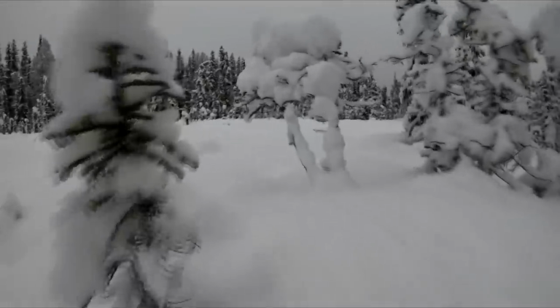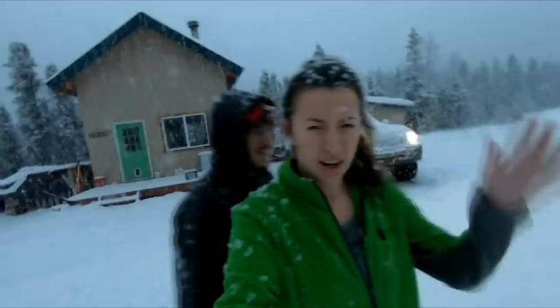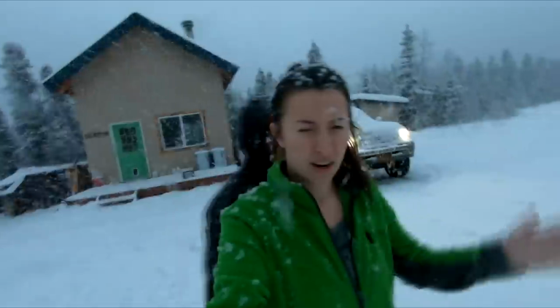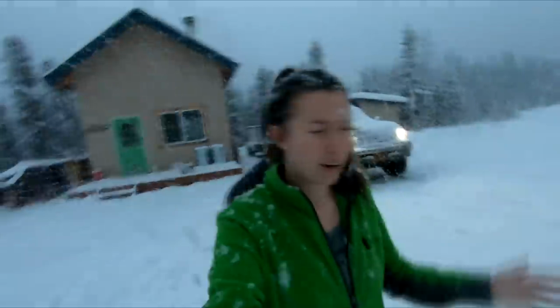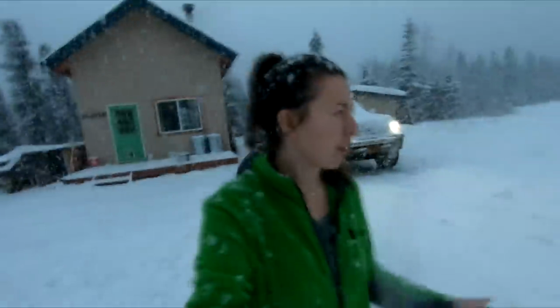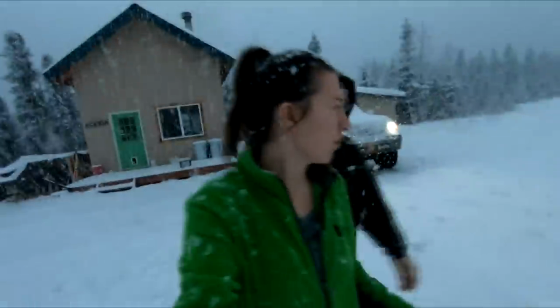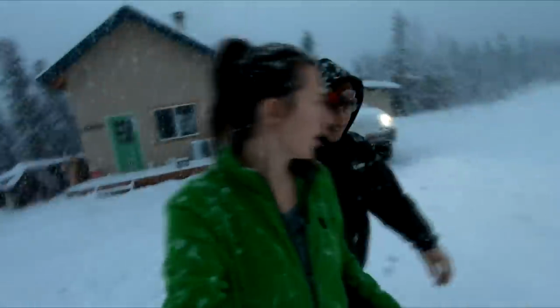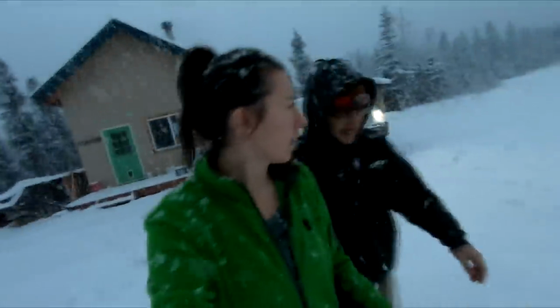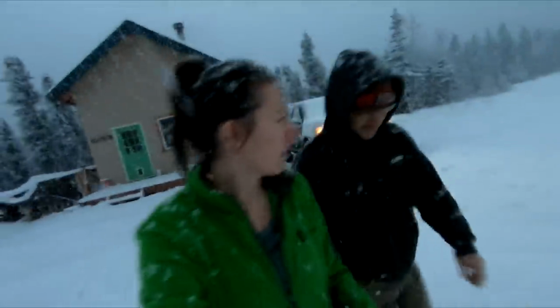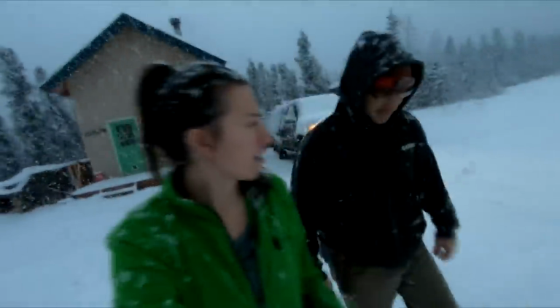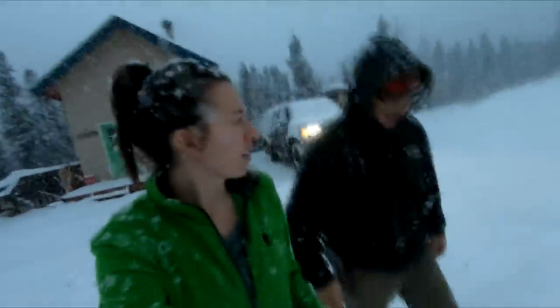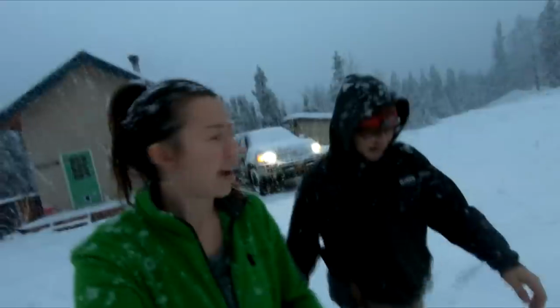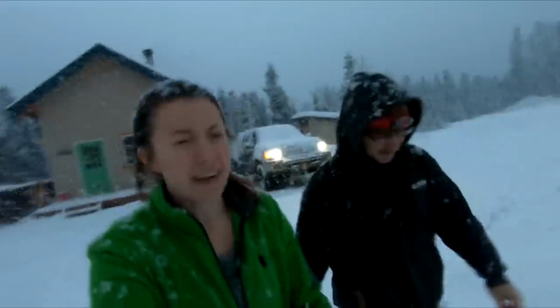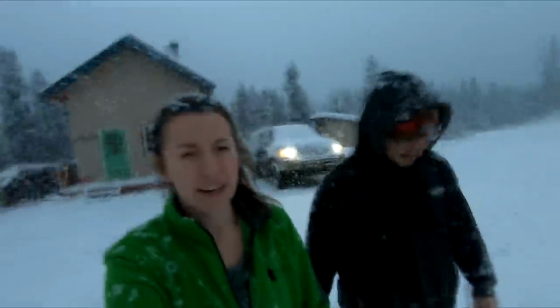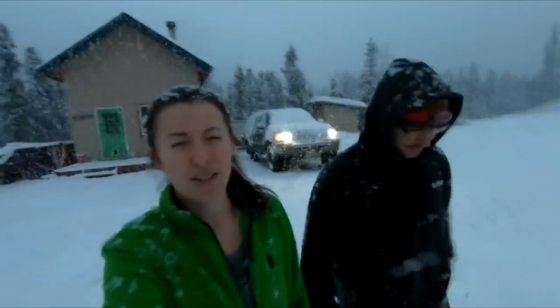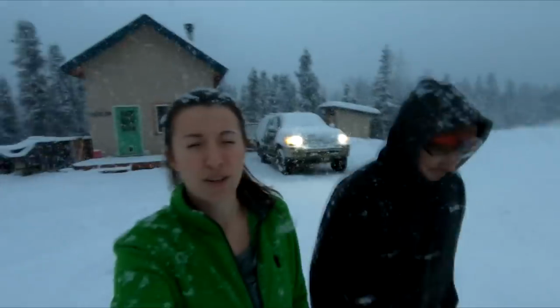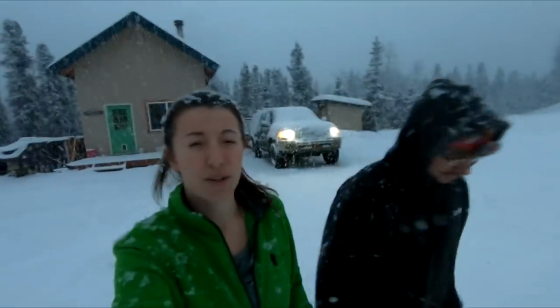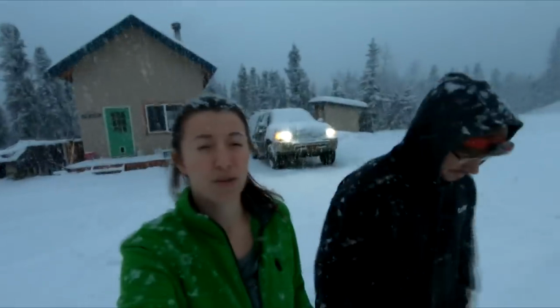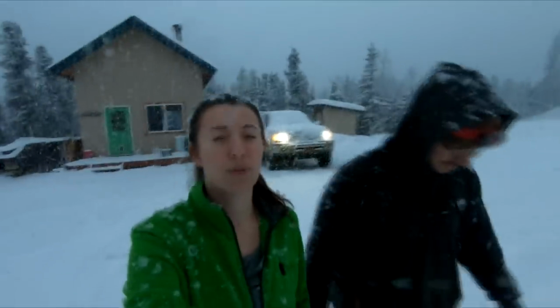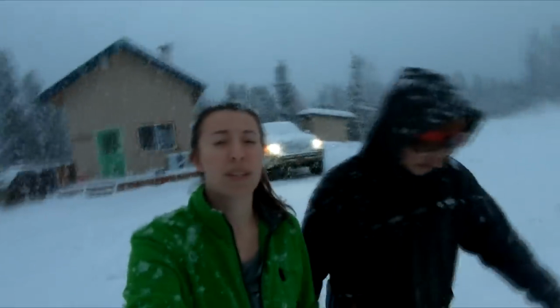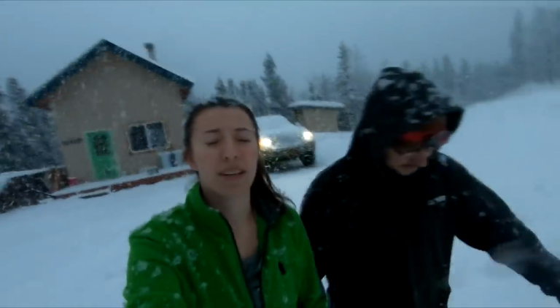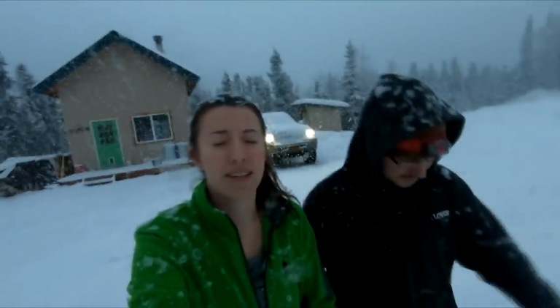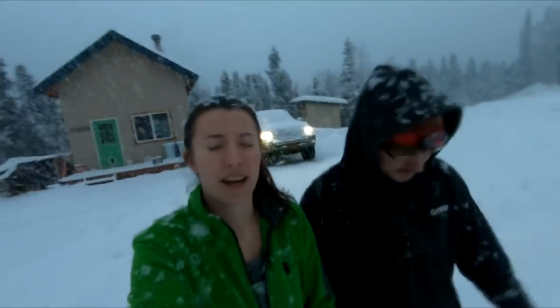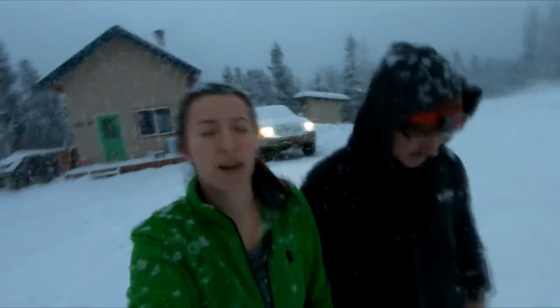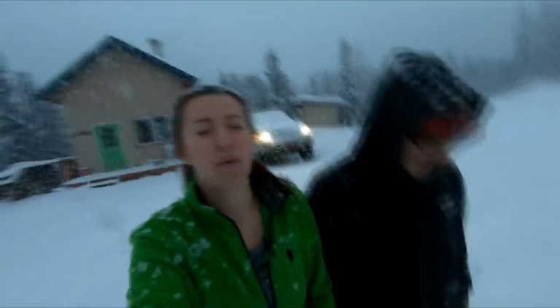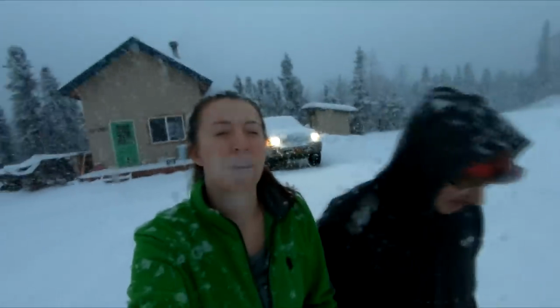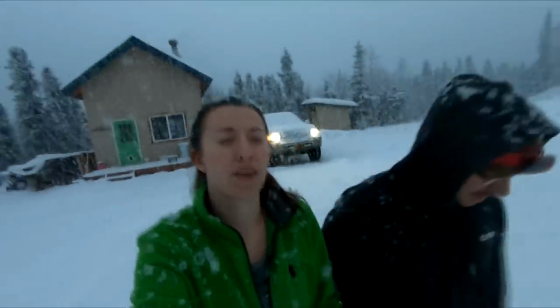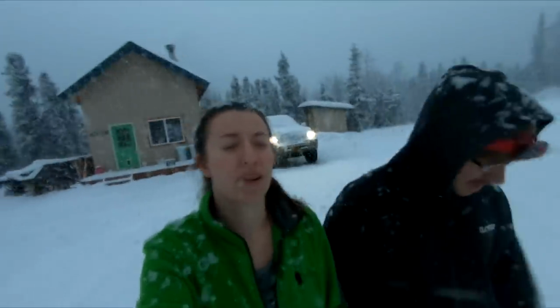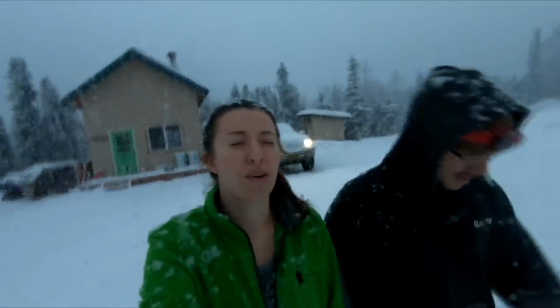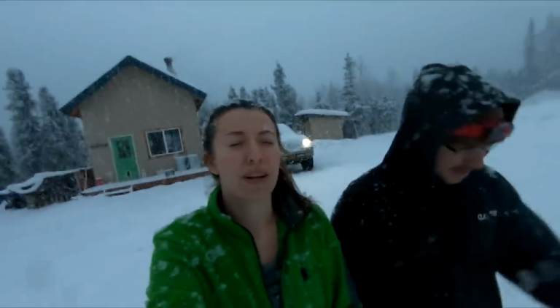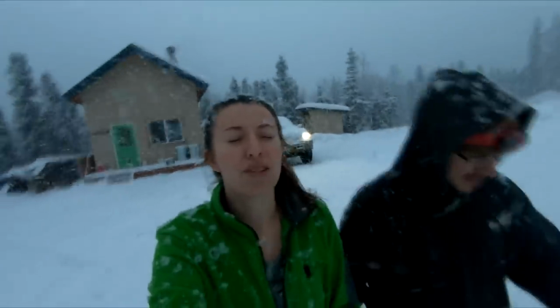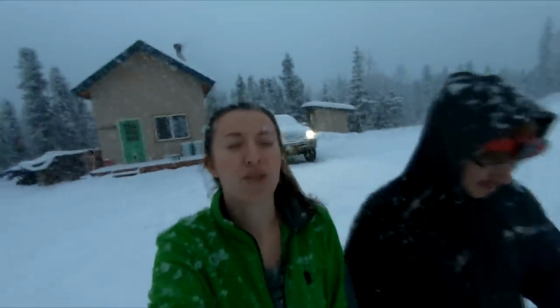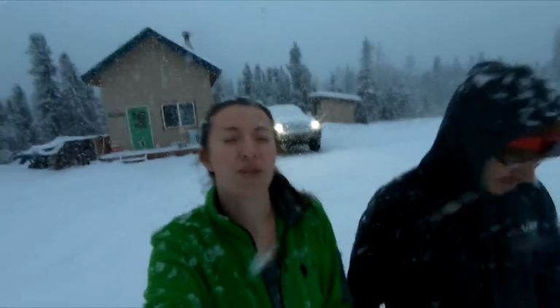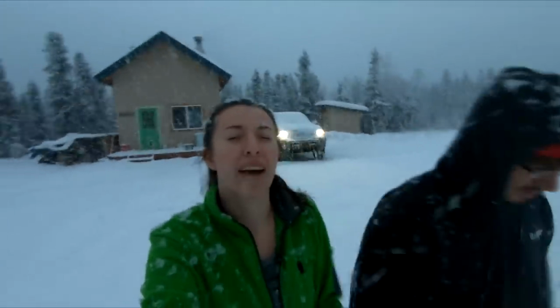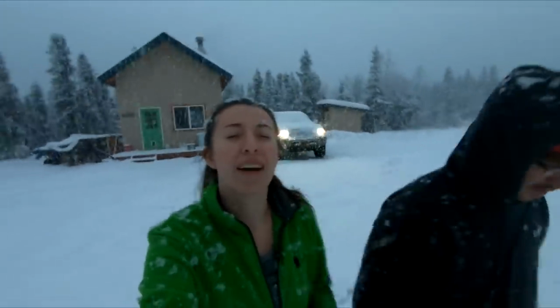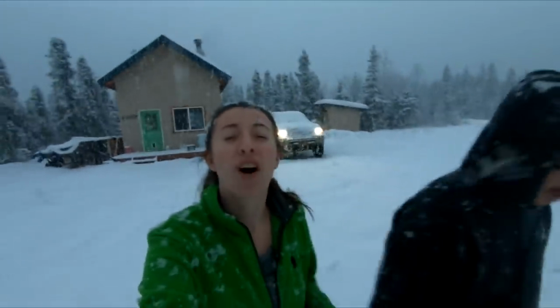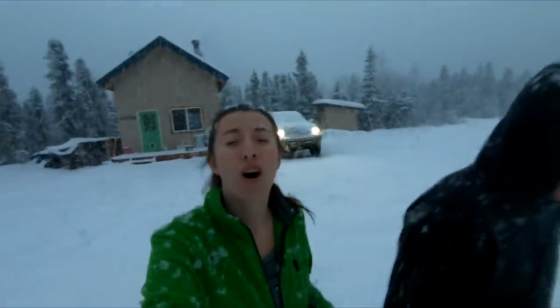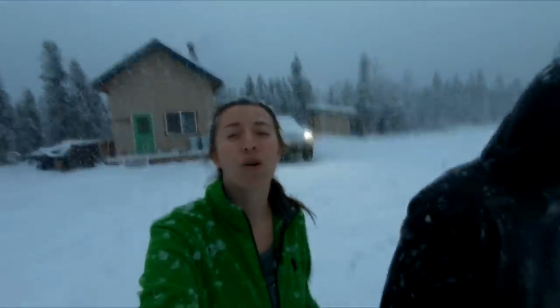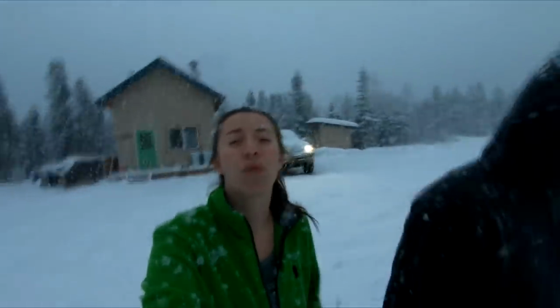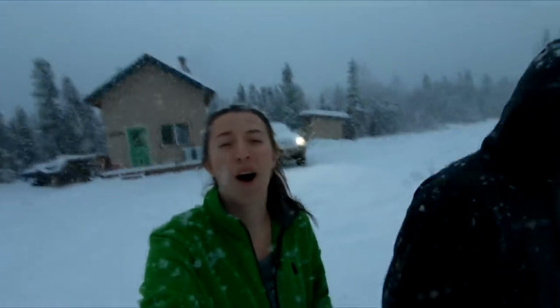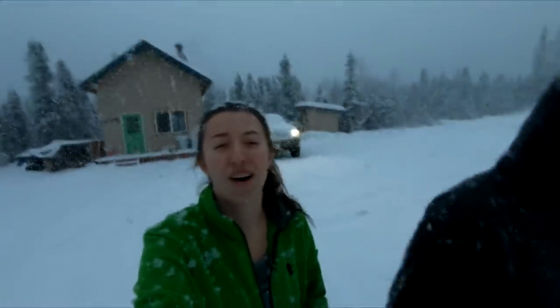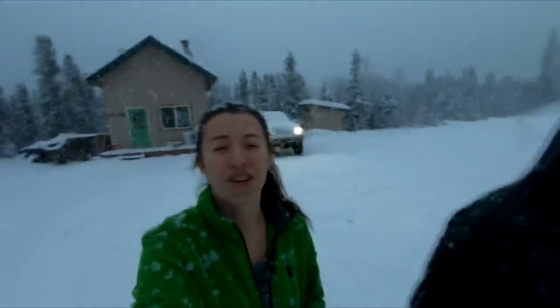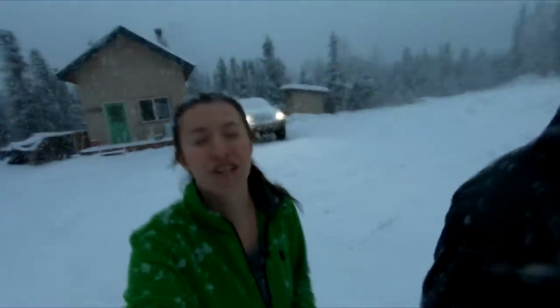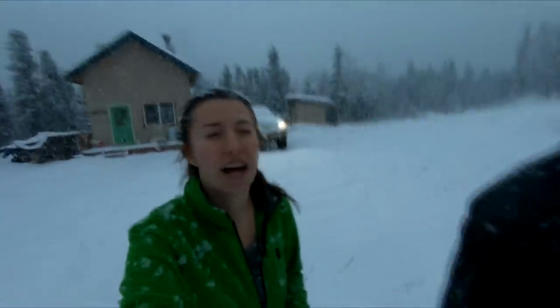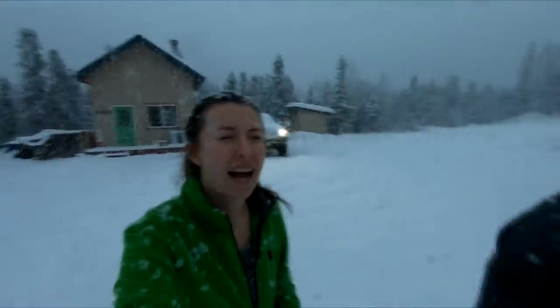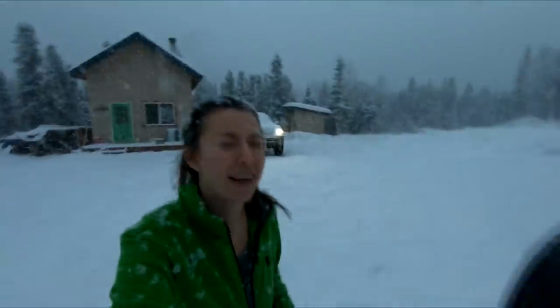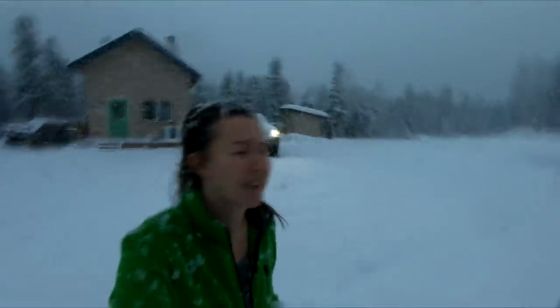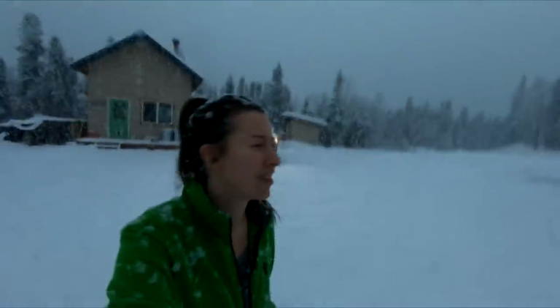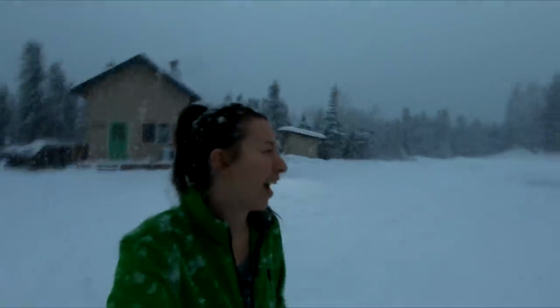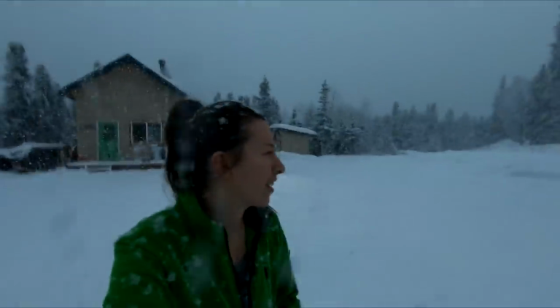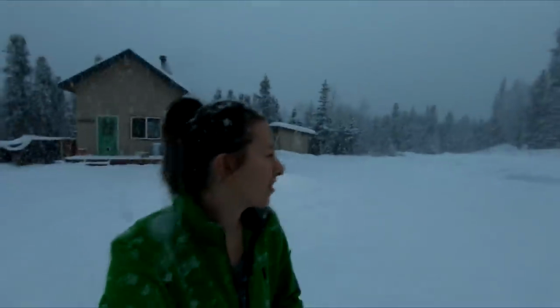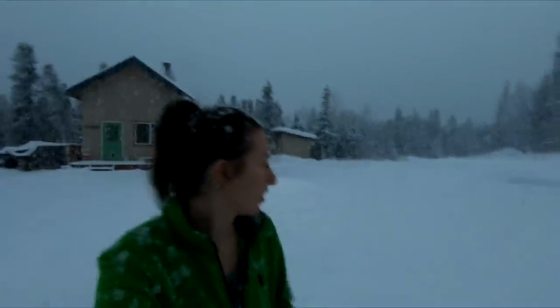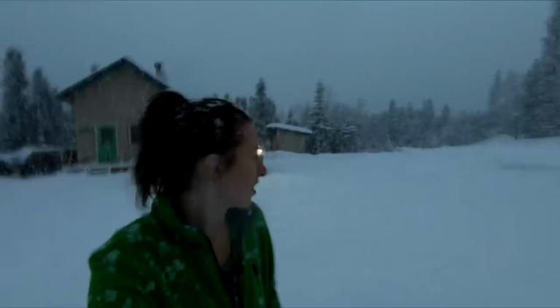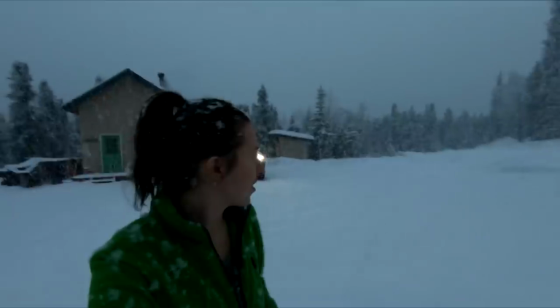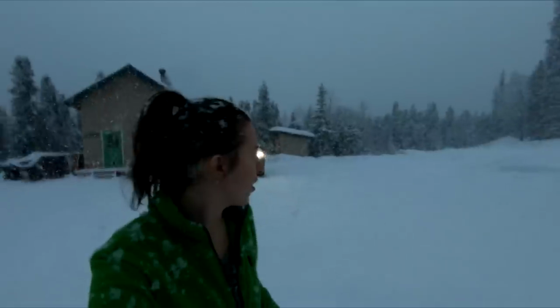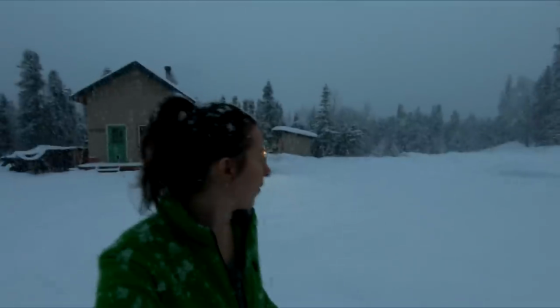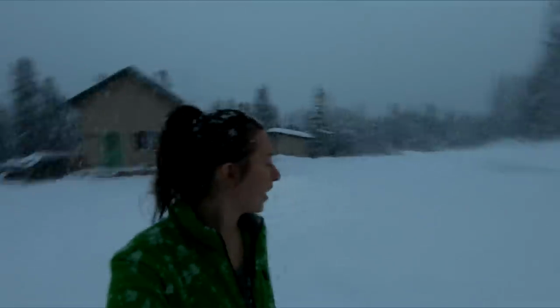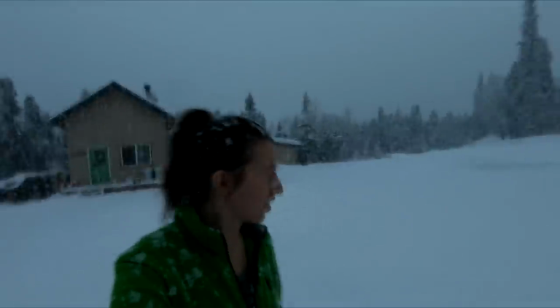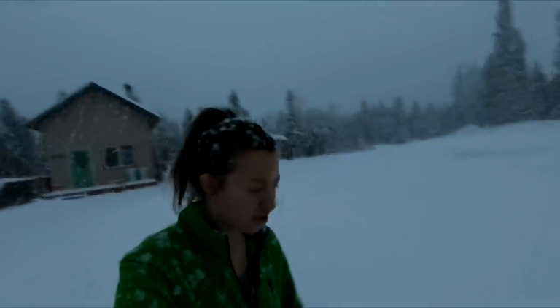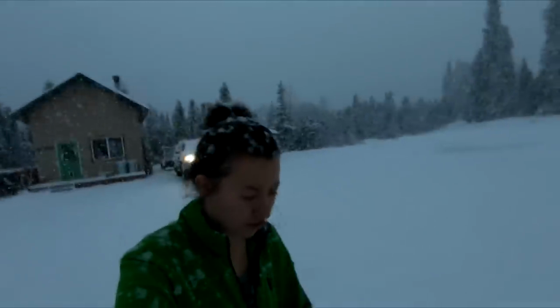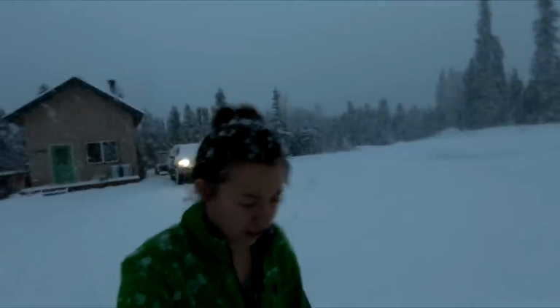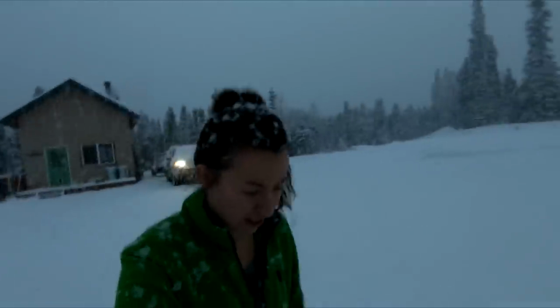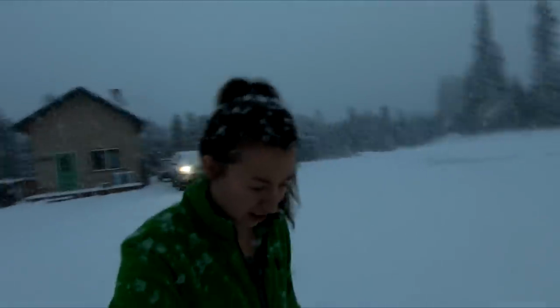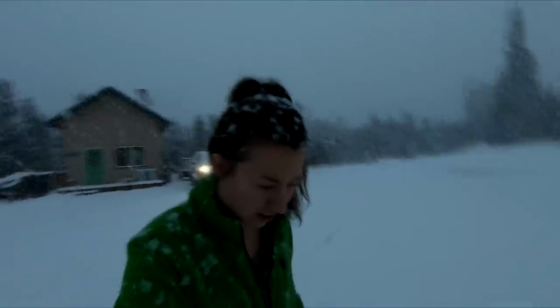We are heading to Wasilla today. We are going to a car wash and it is actively snowing as you can tell.